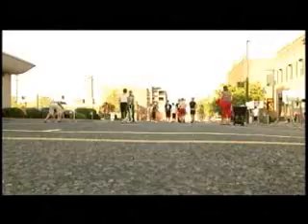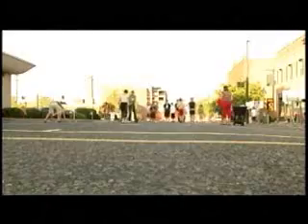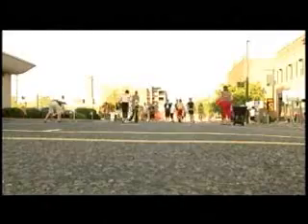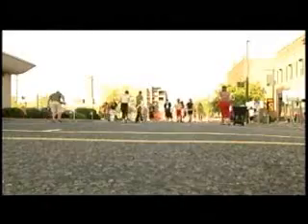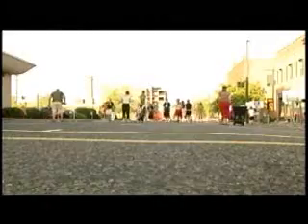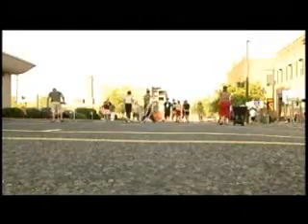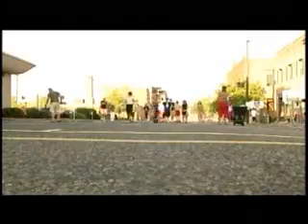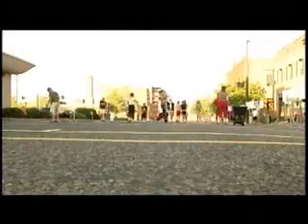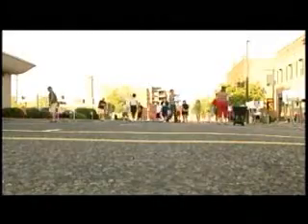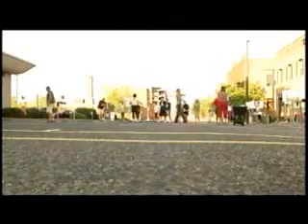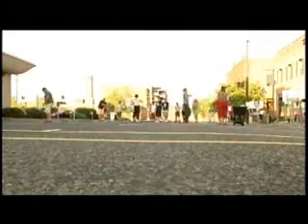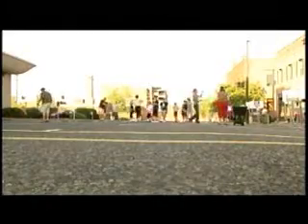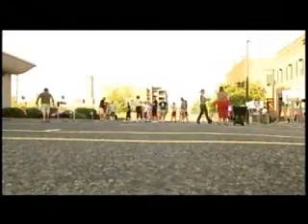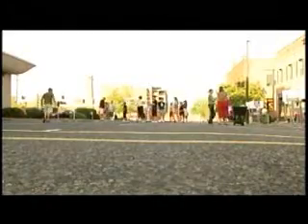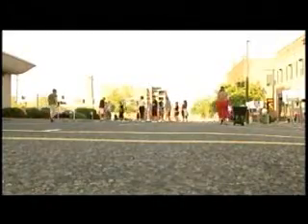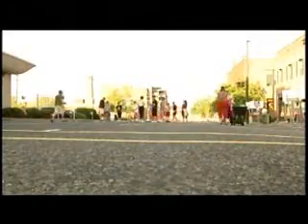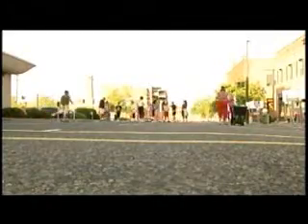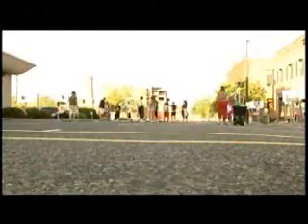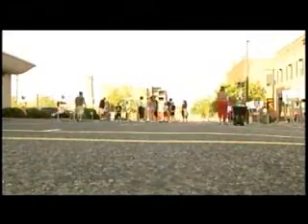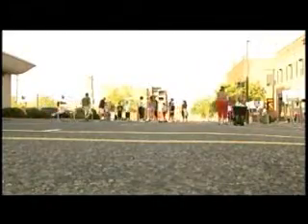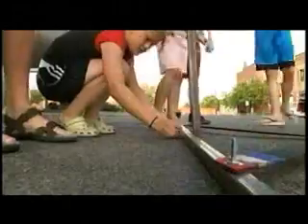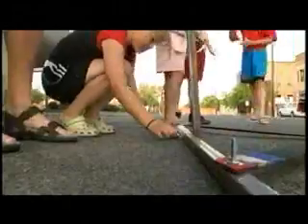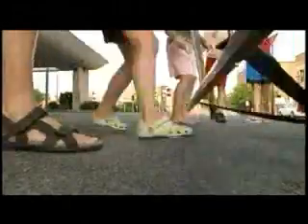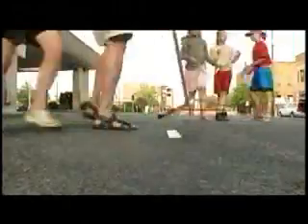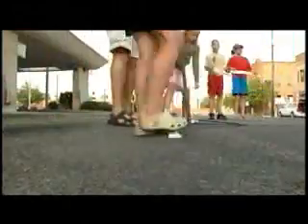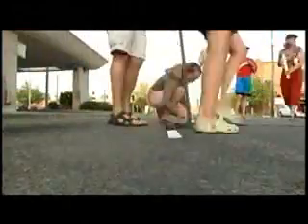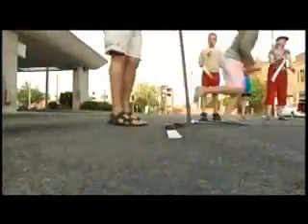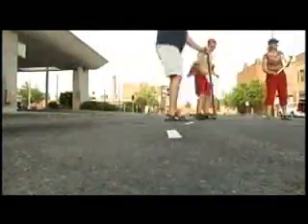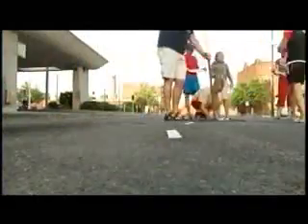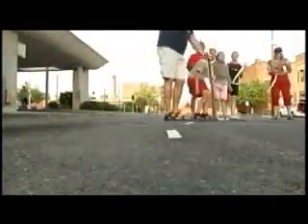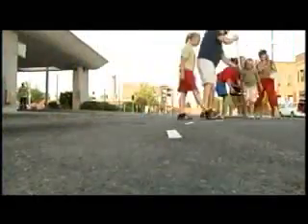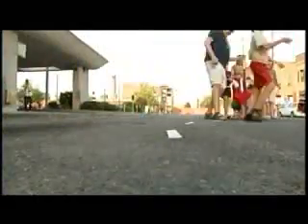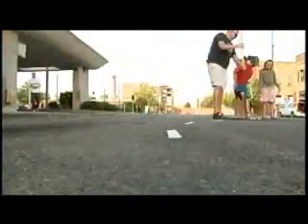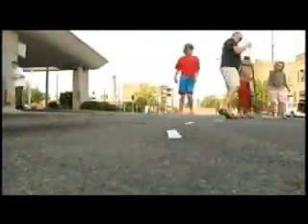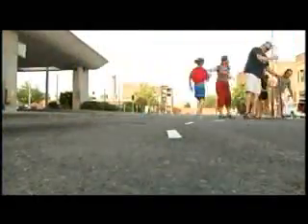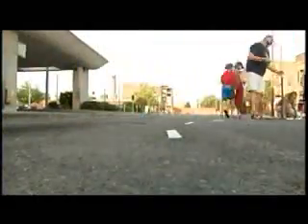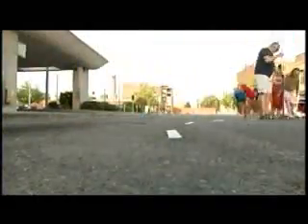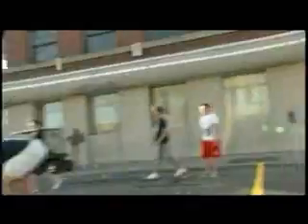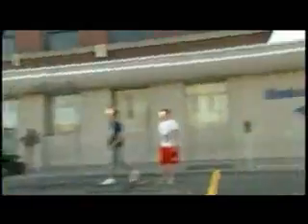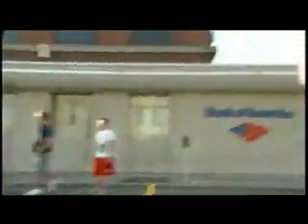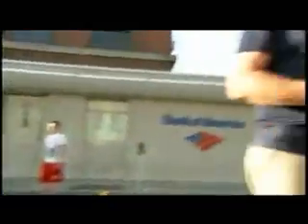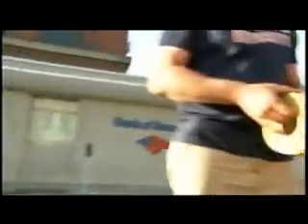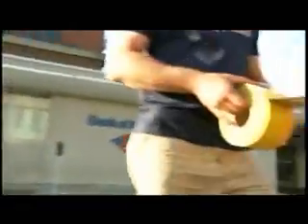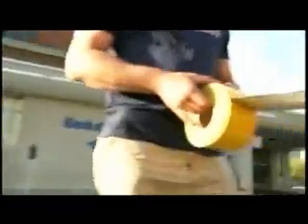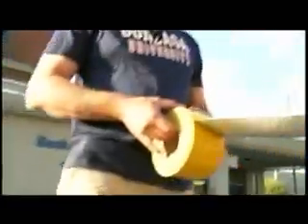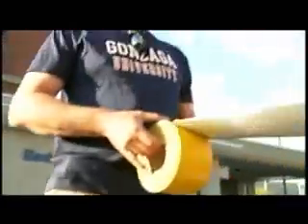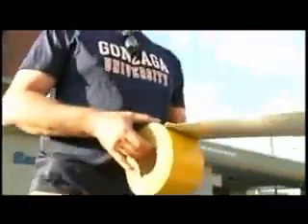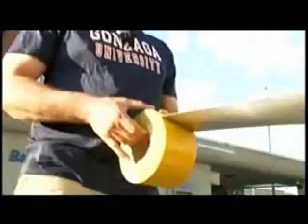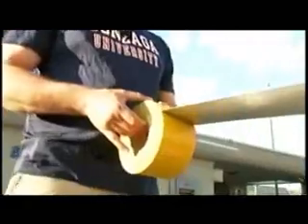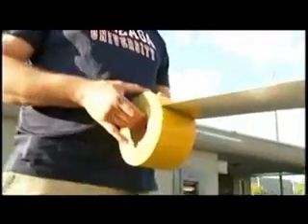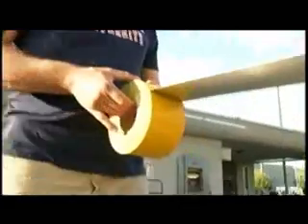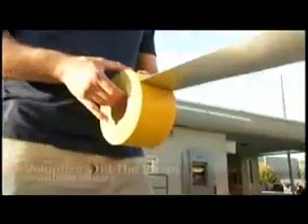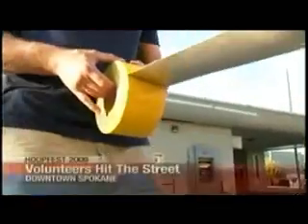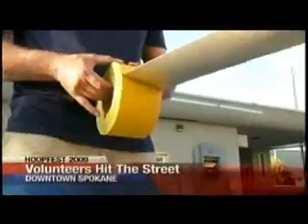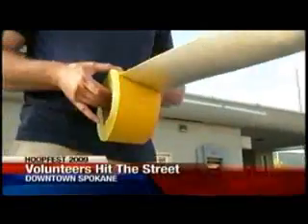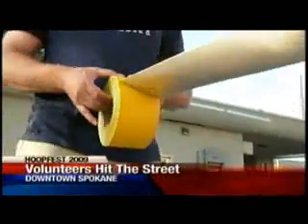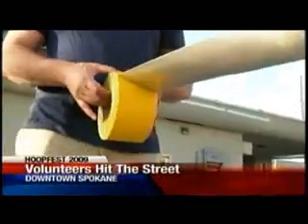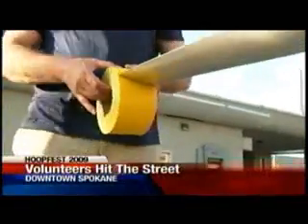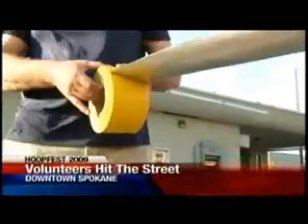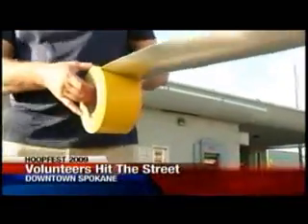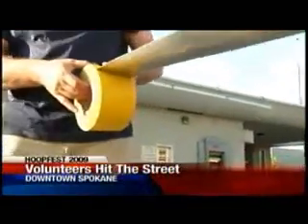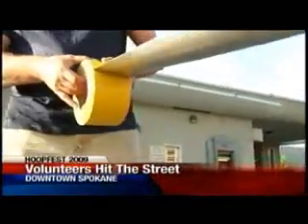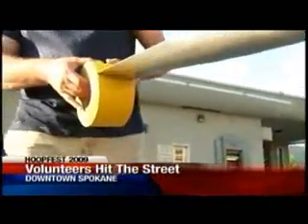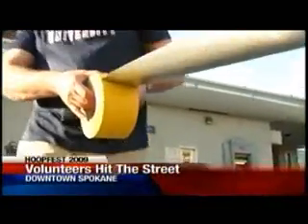We can't go until they're done. Before the basketballs and players swarm downtown Spokane, armies of volunteers hit the concrete.